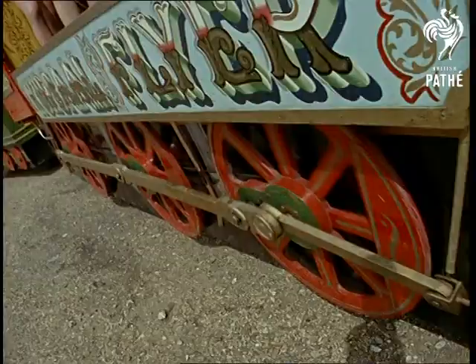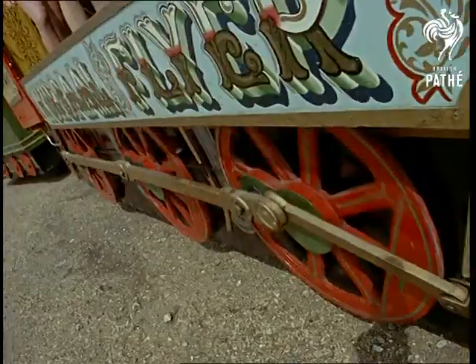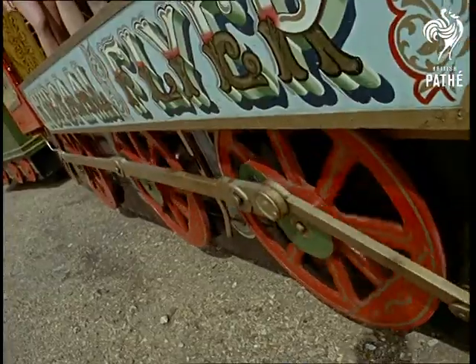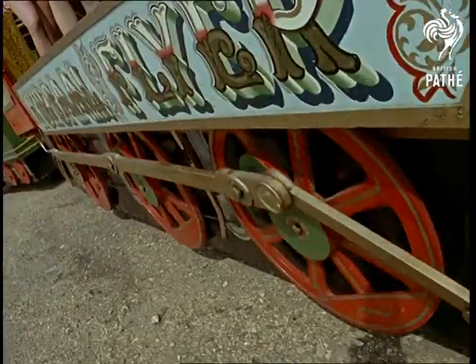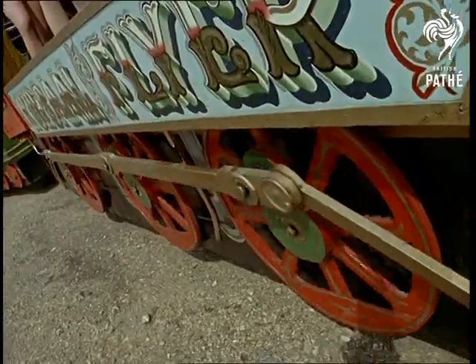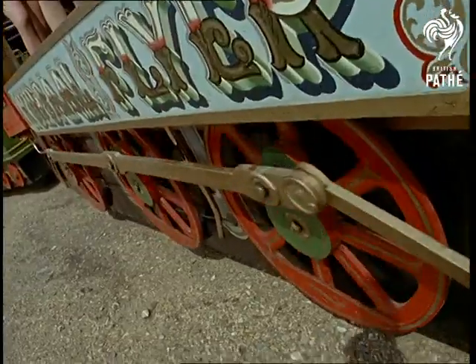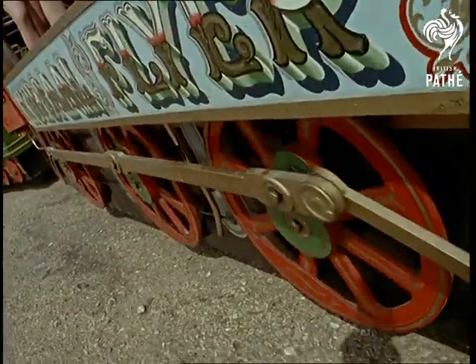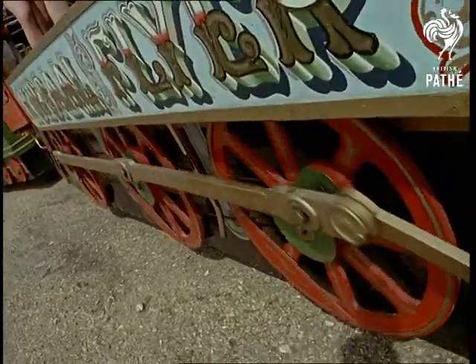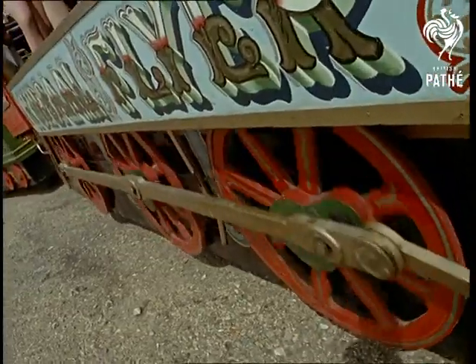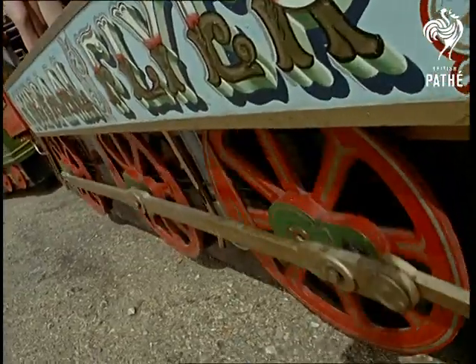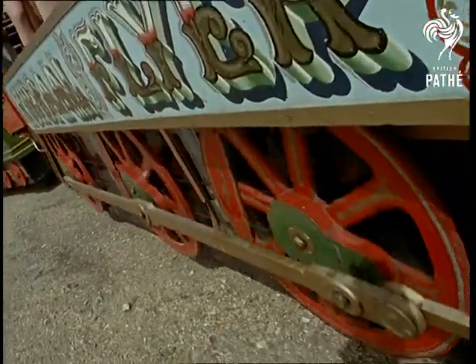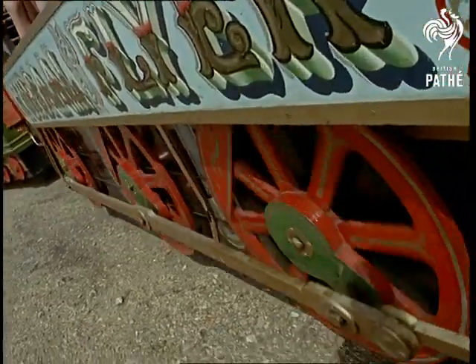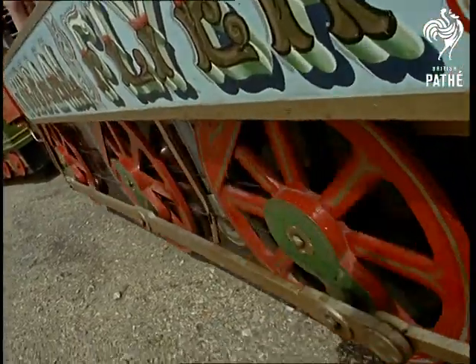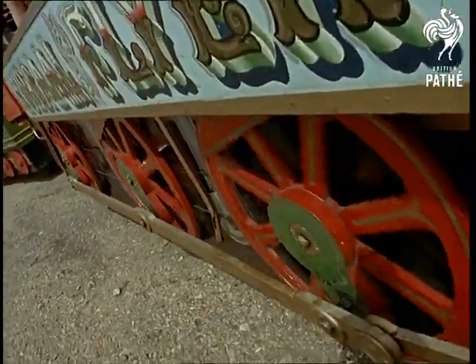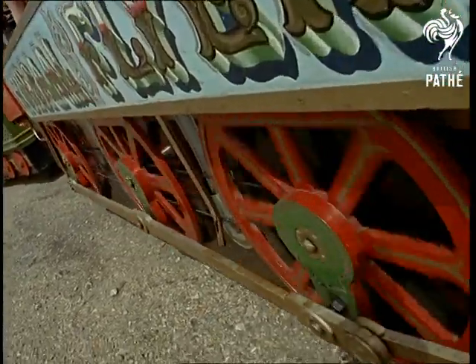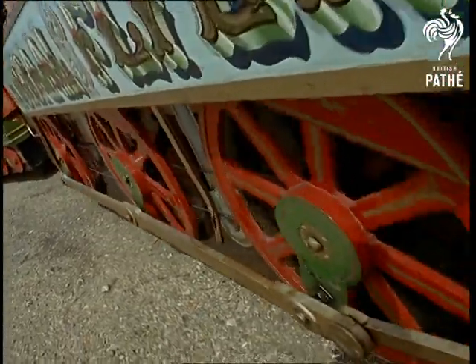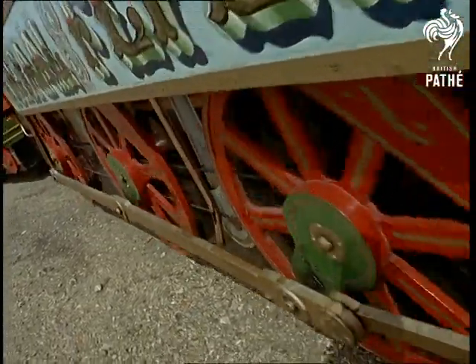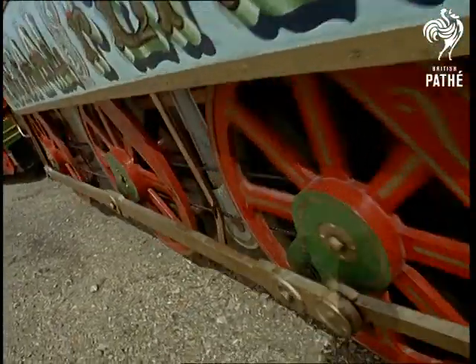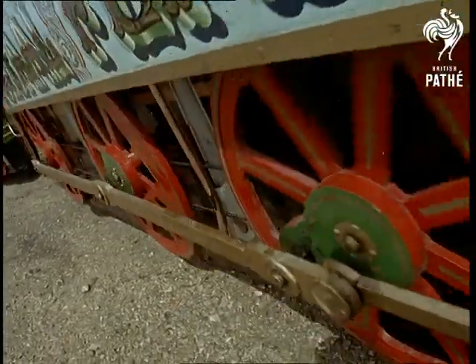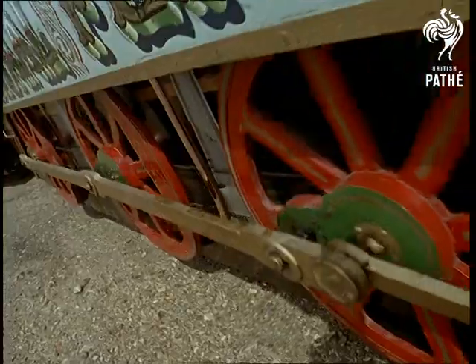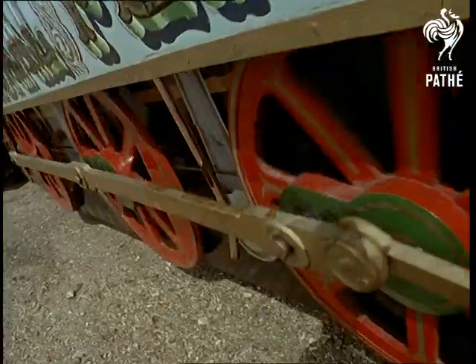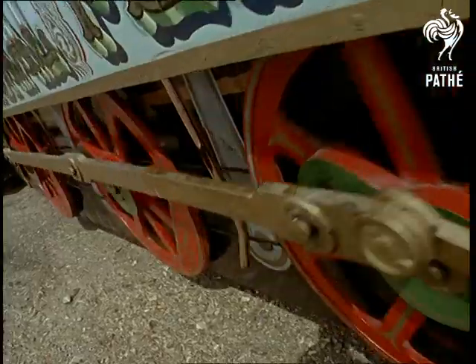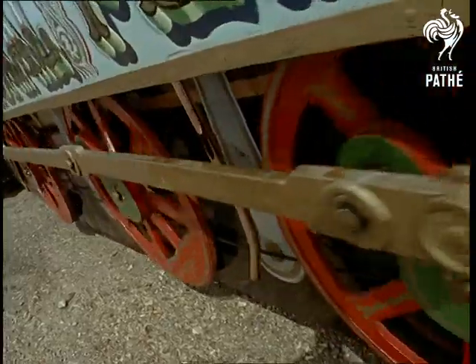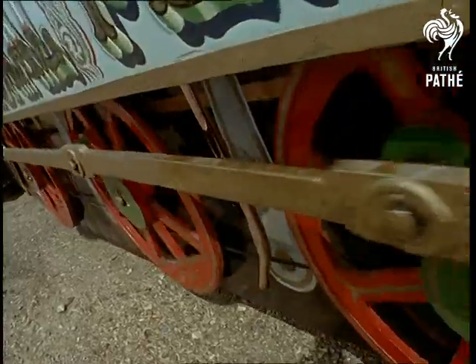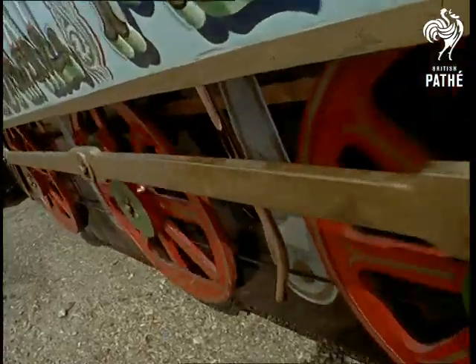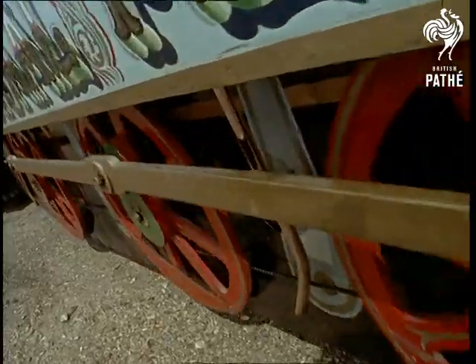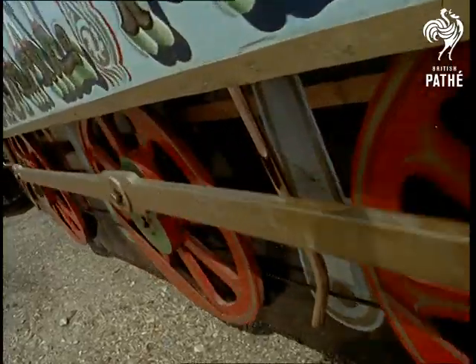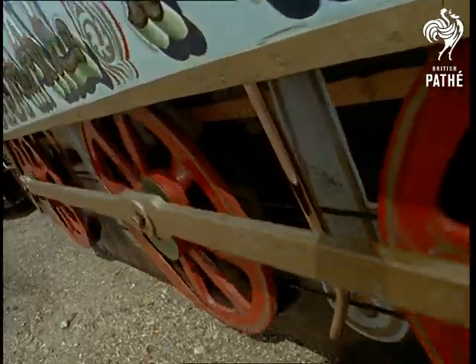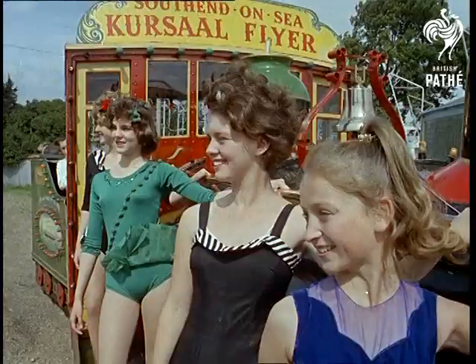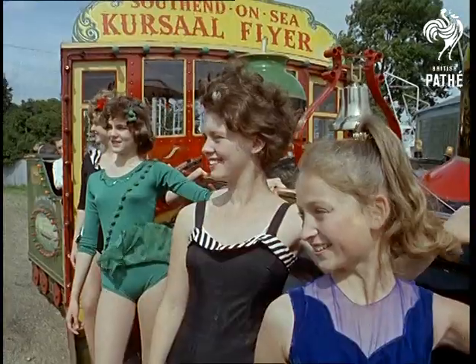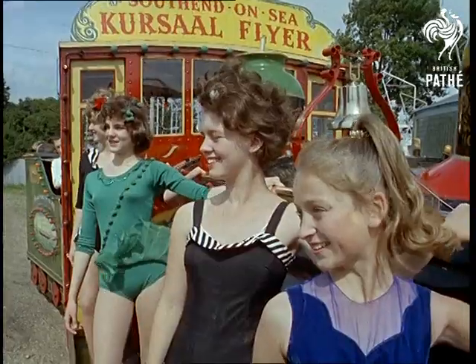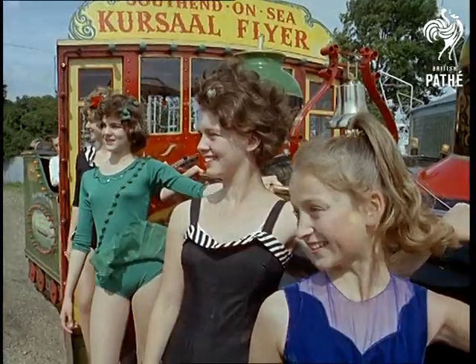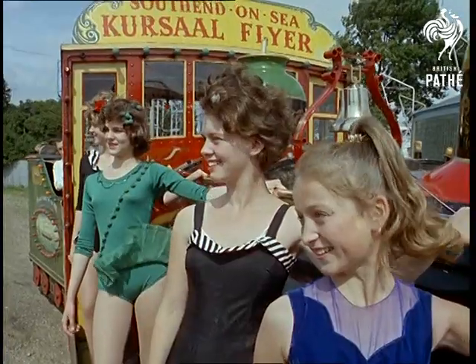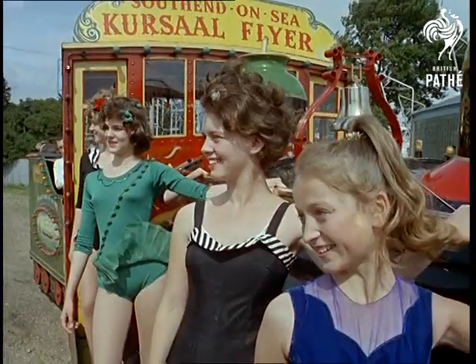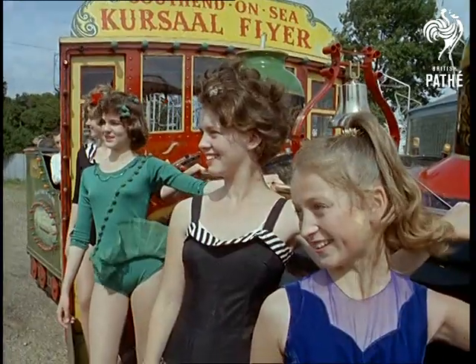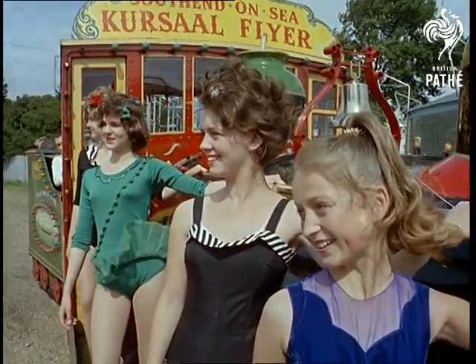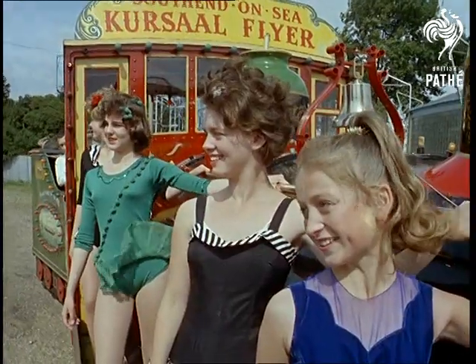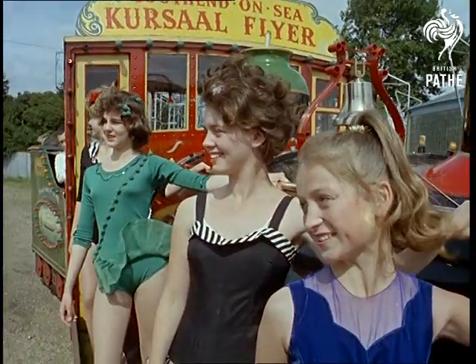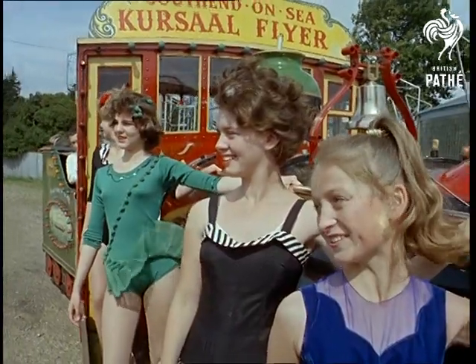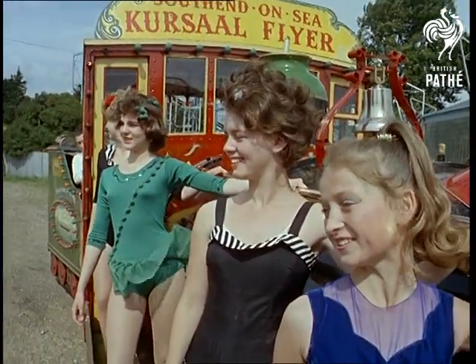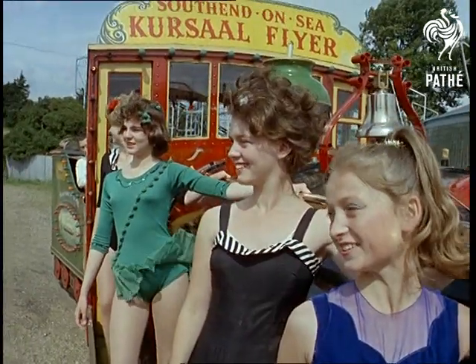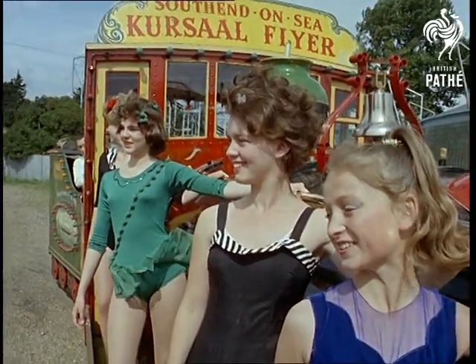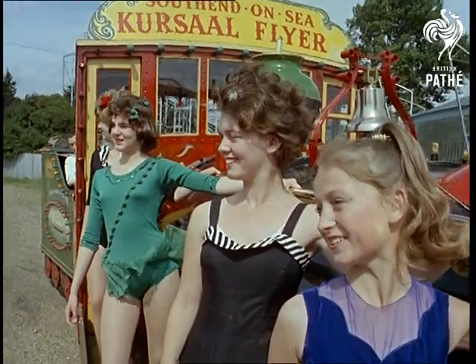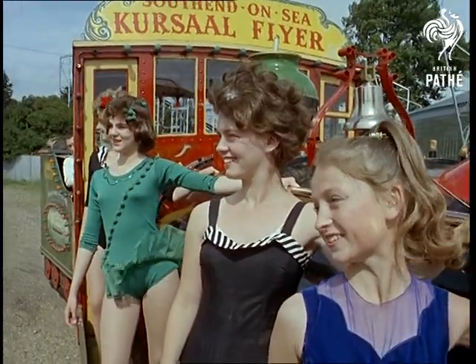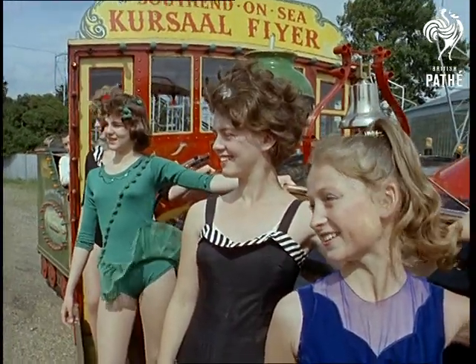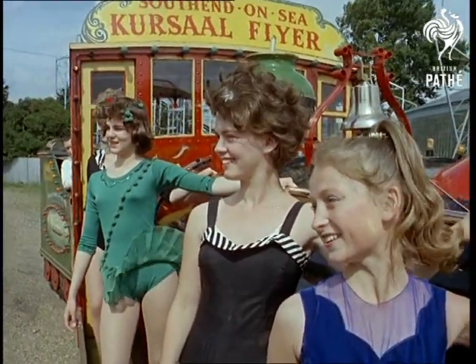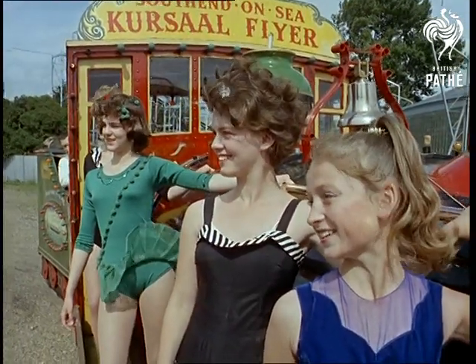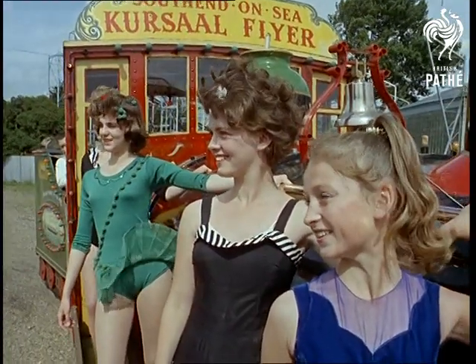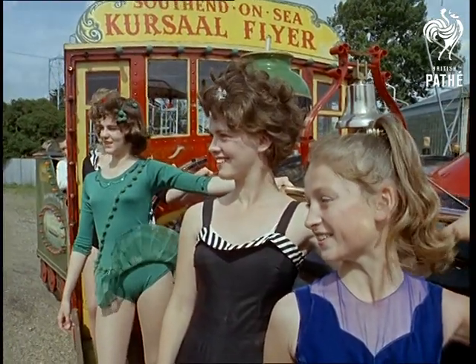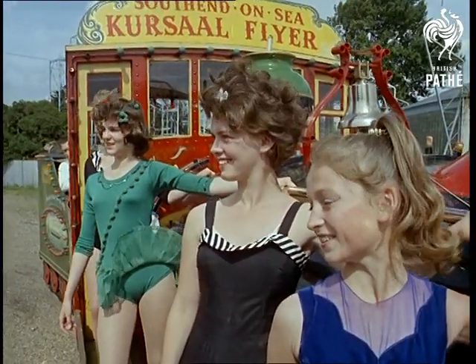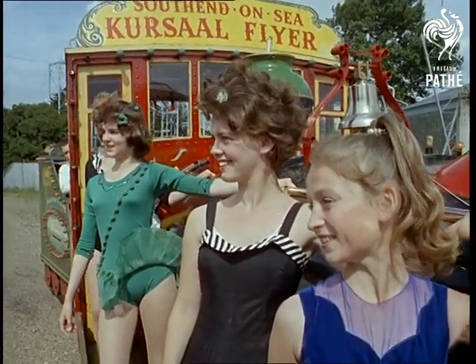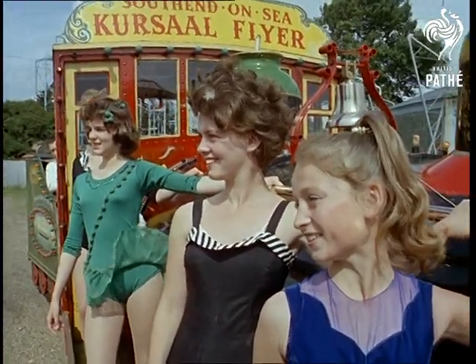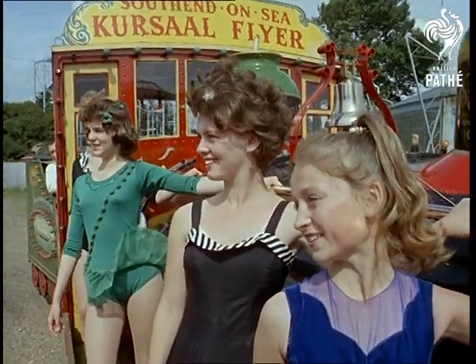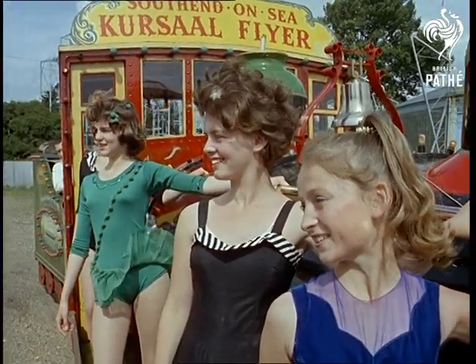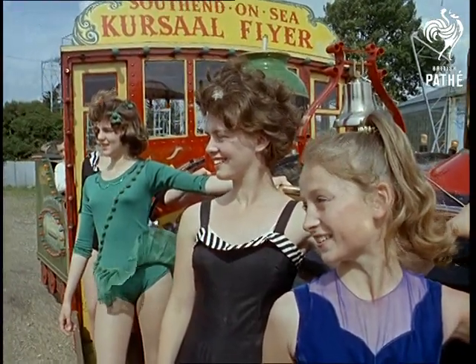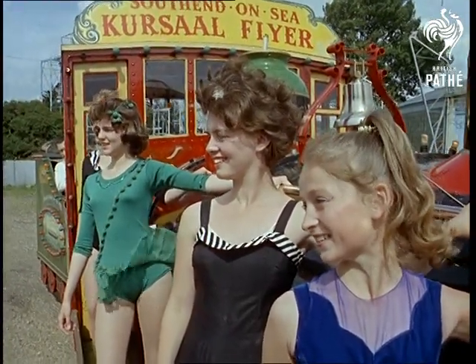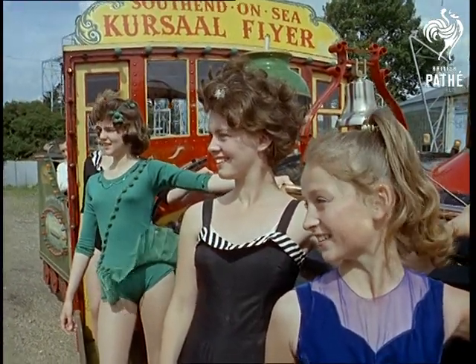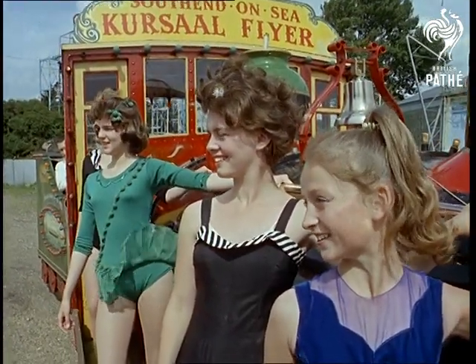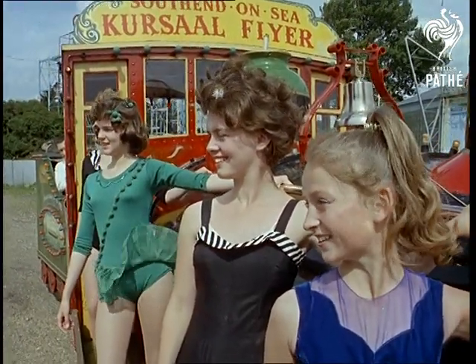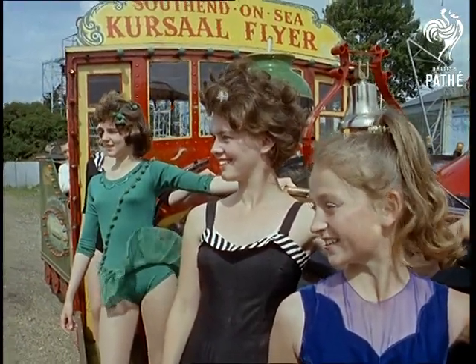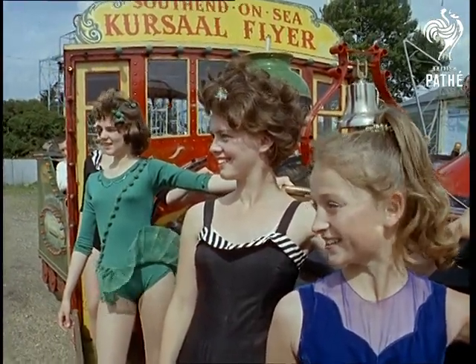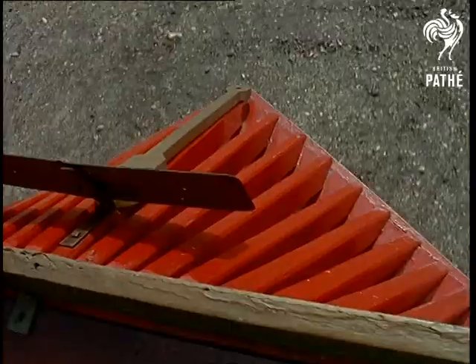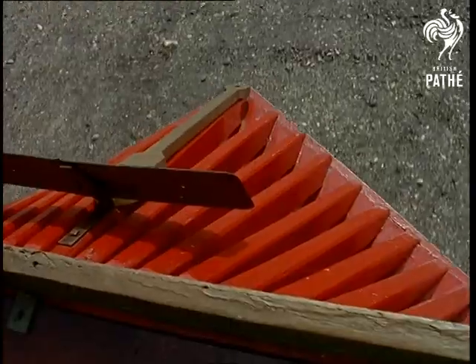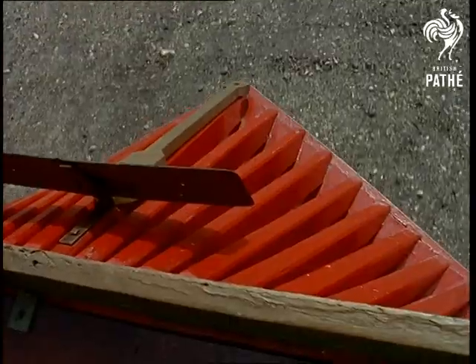Built in 1952, the Flyer is a full-size replica of a late 19th century American transcontinental locomotive.